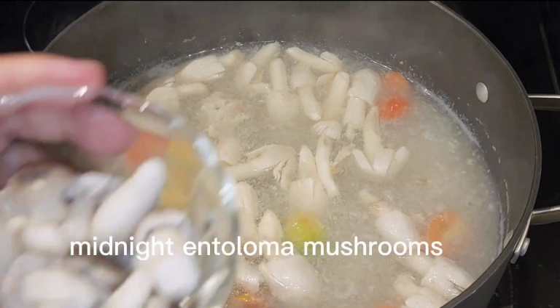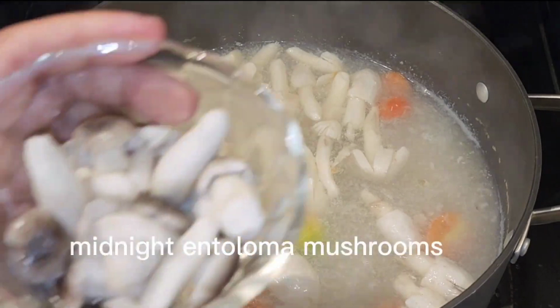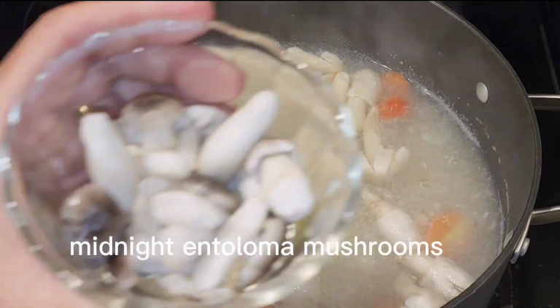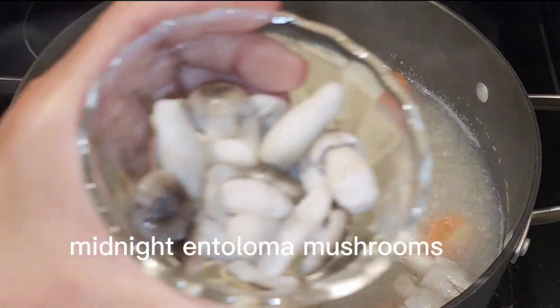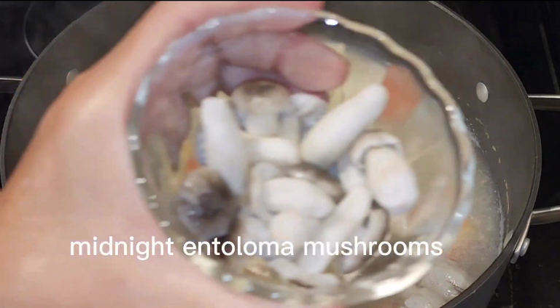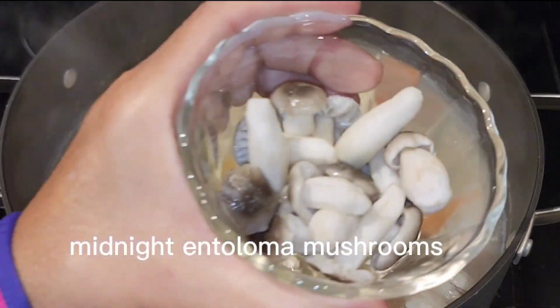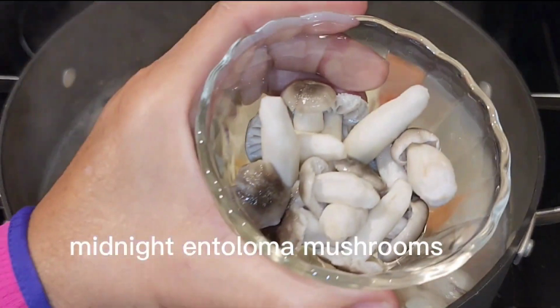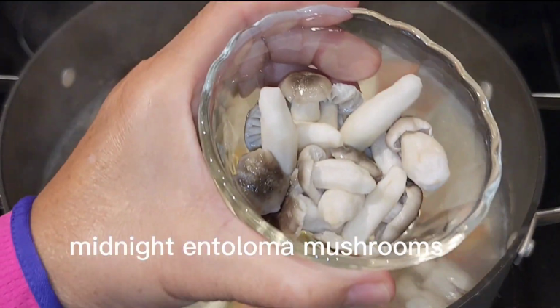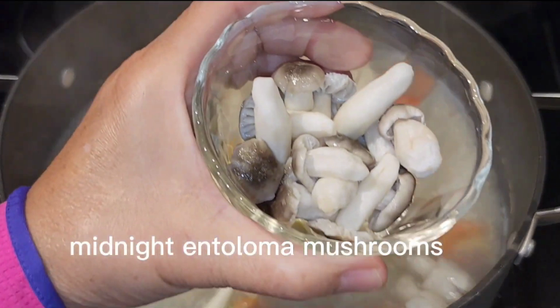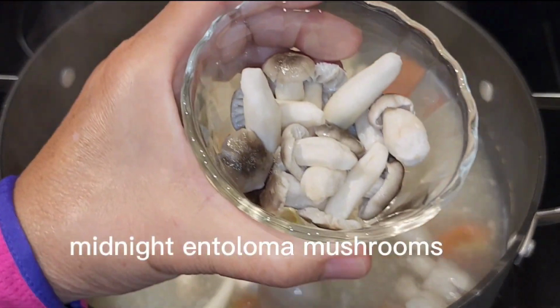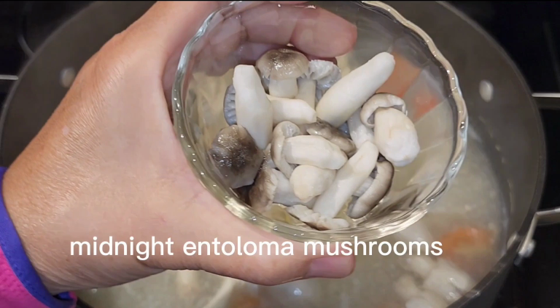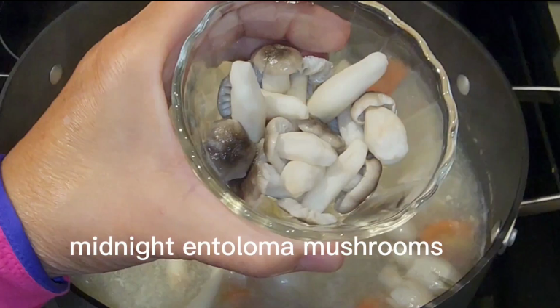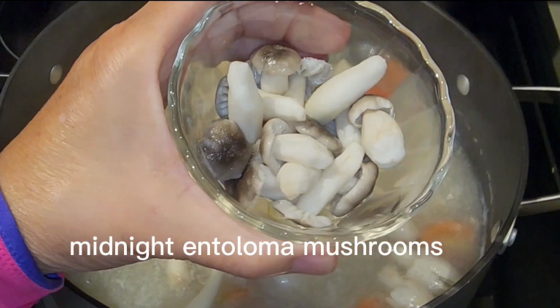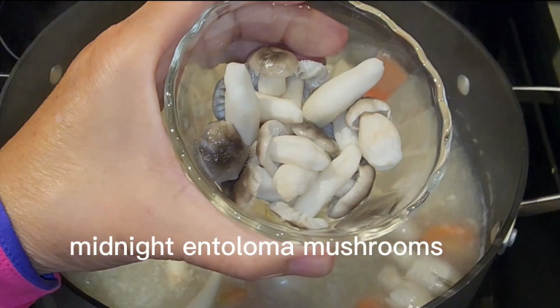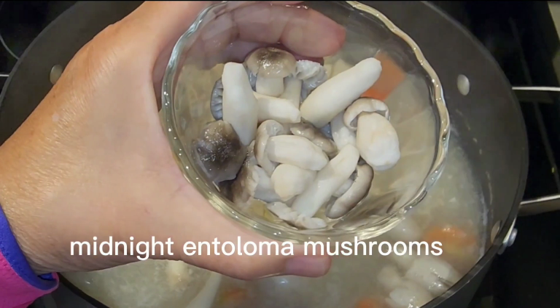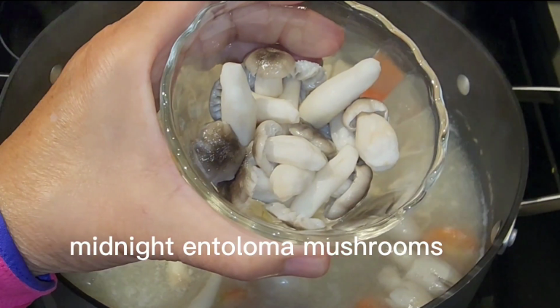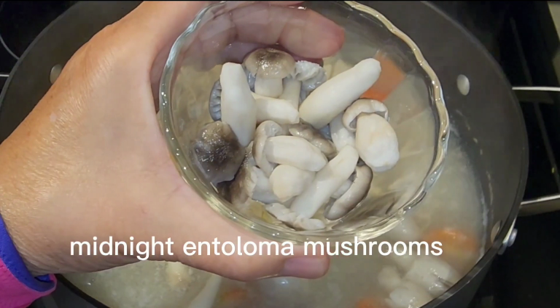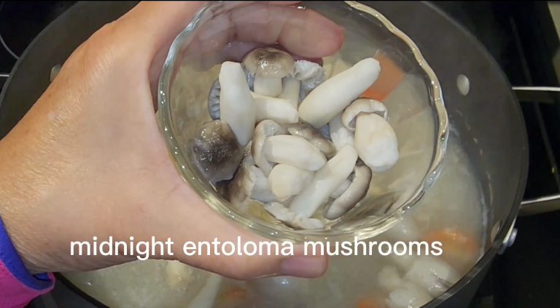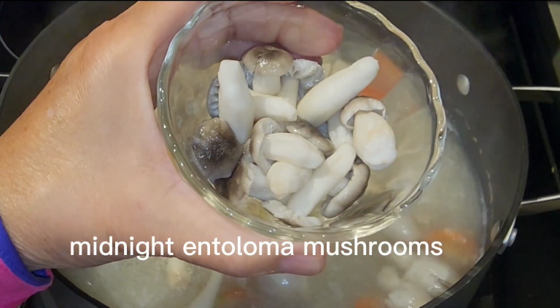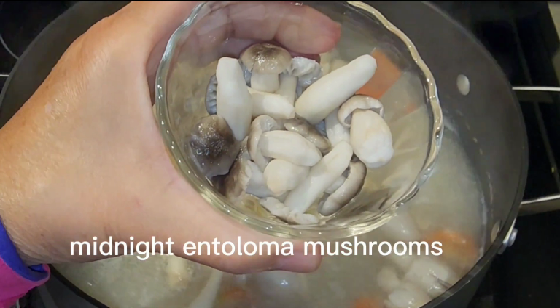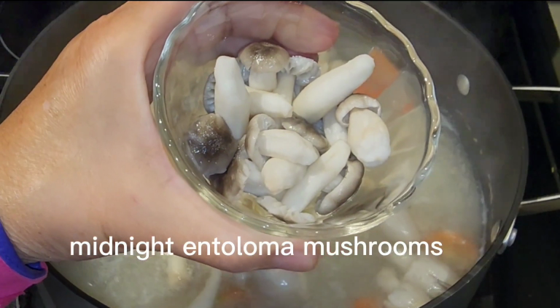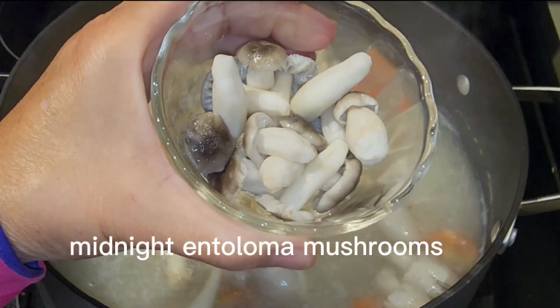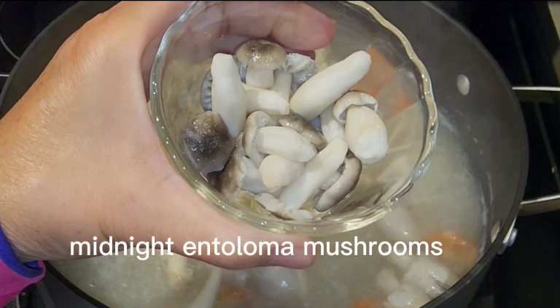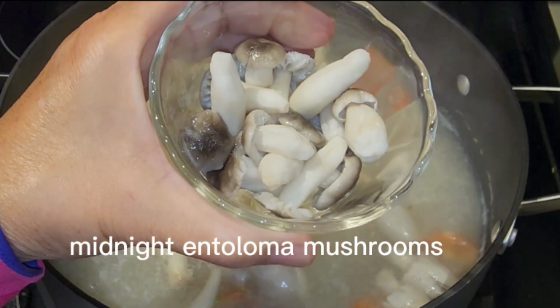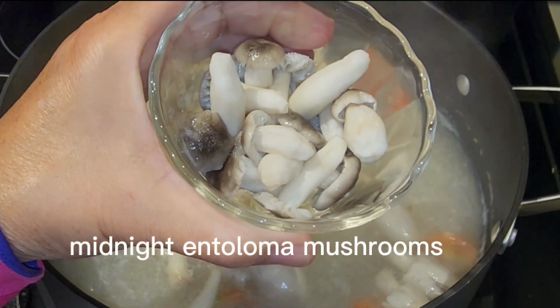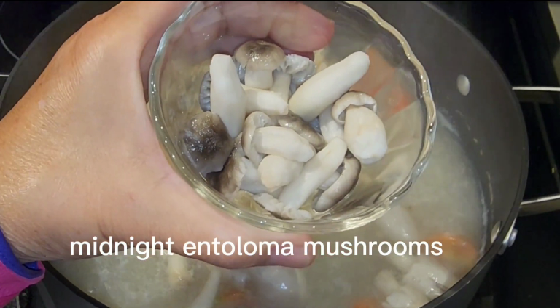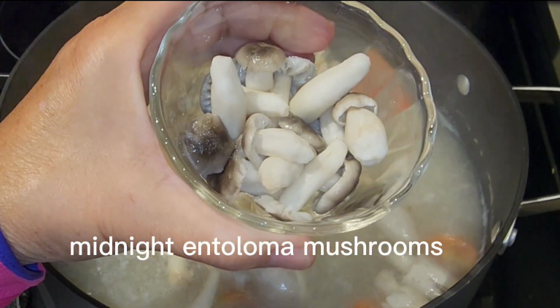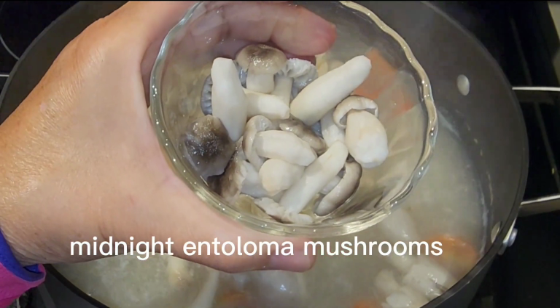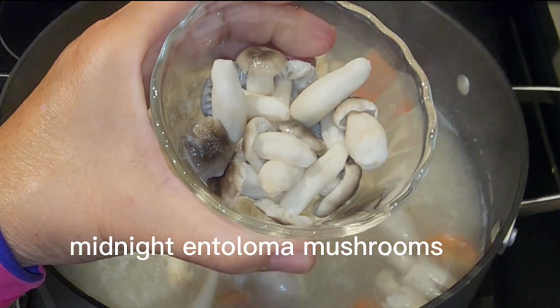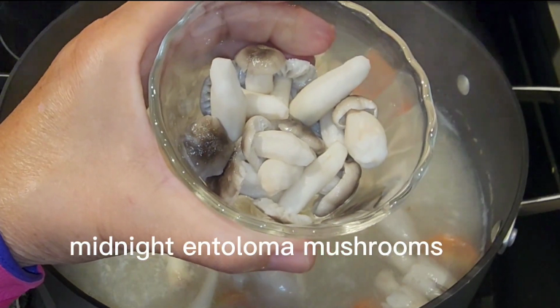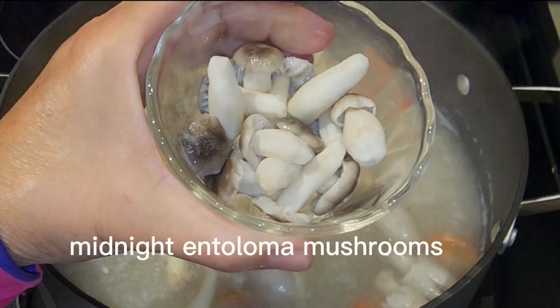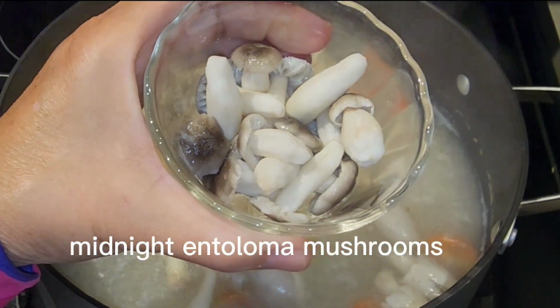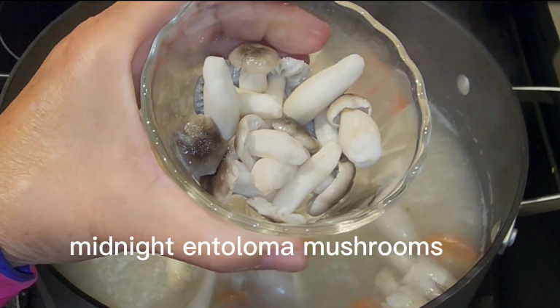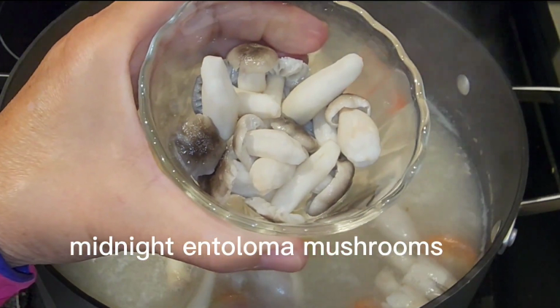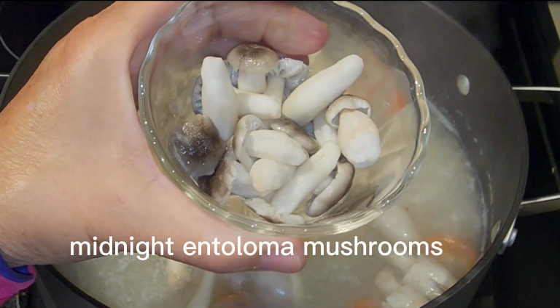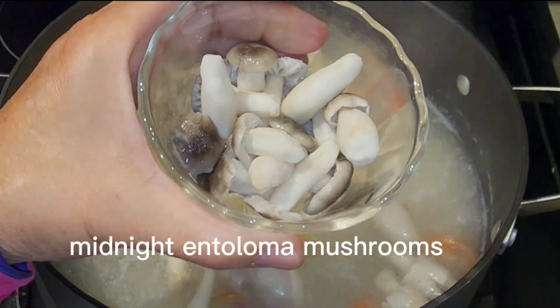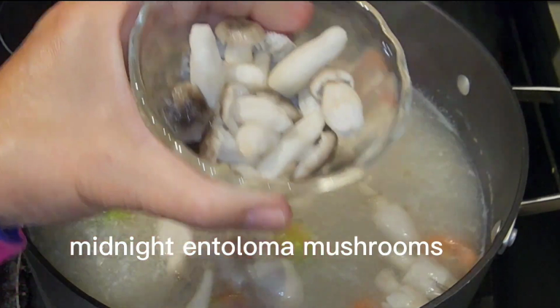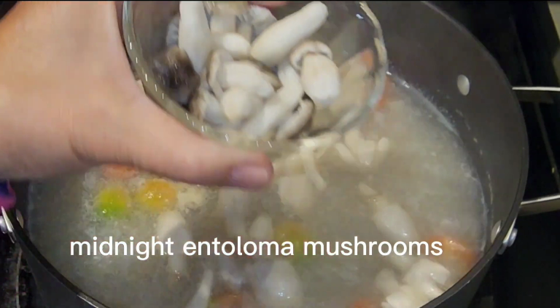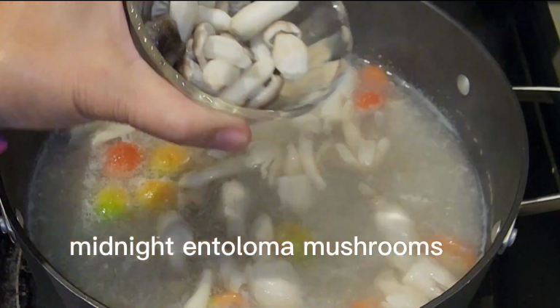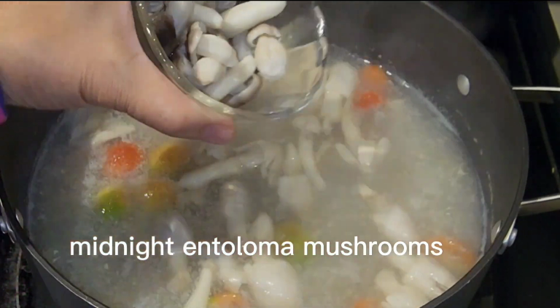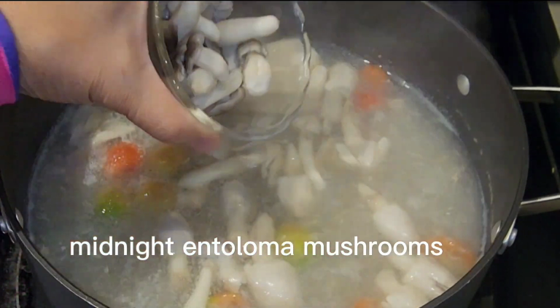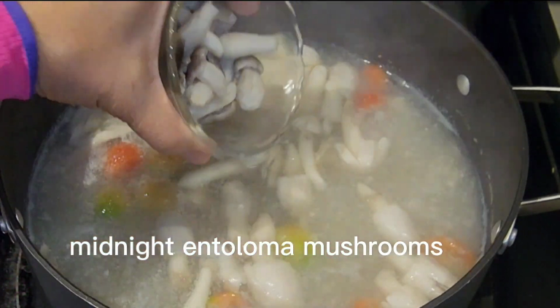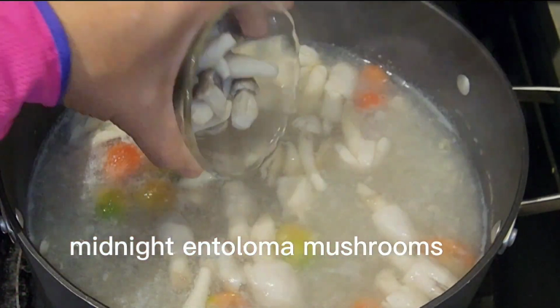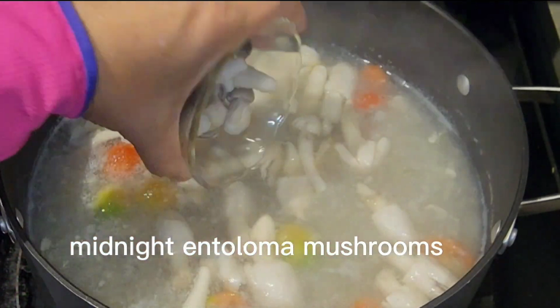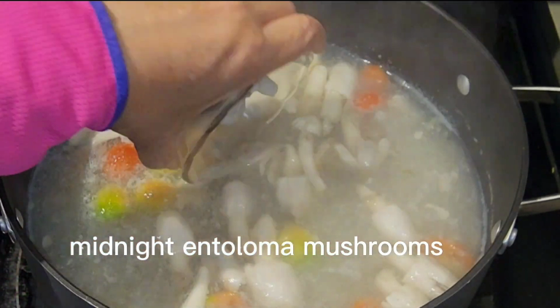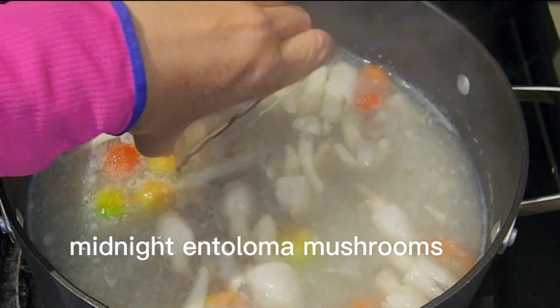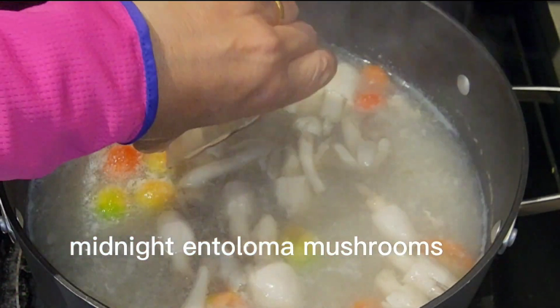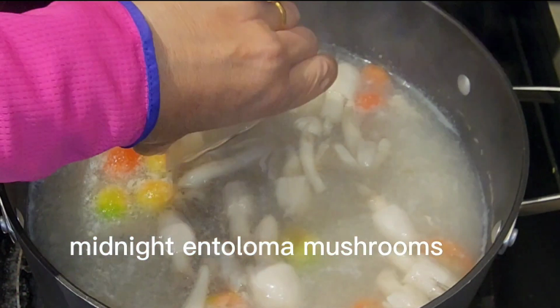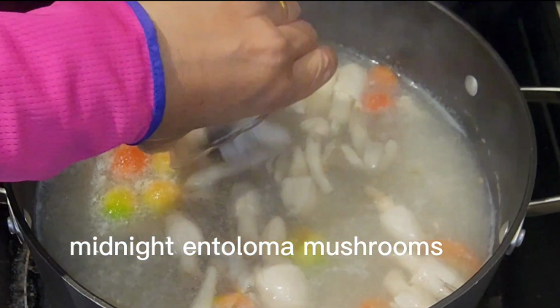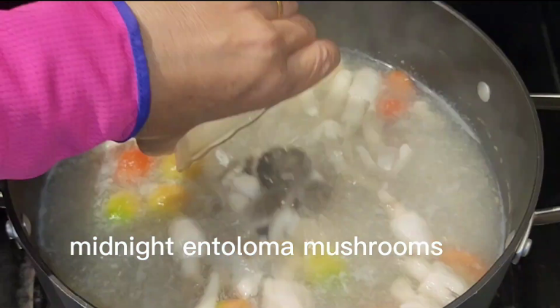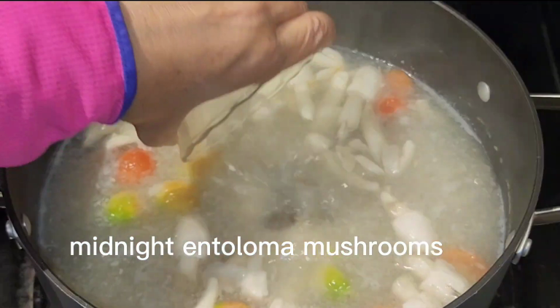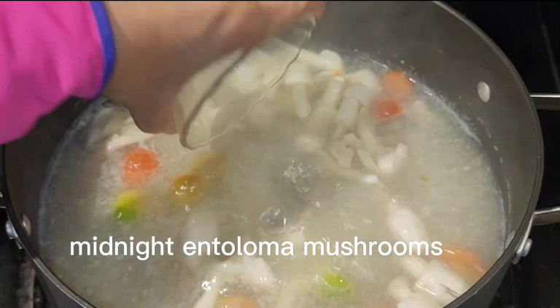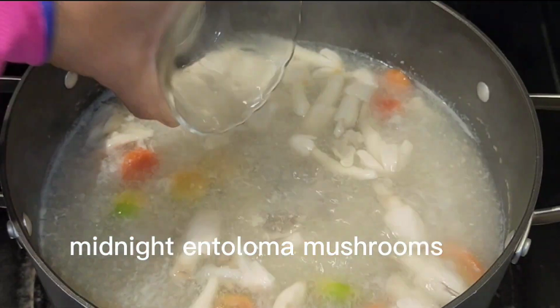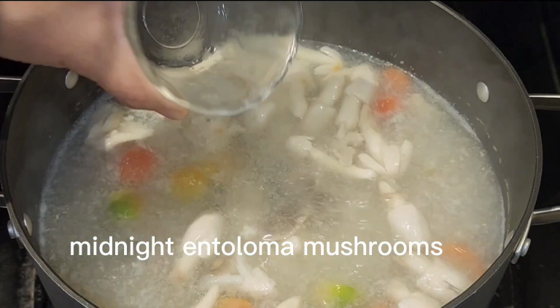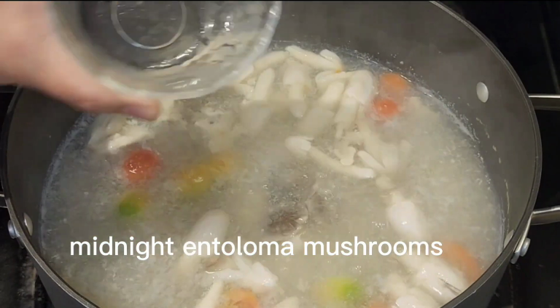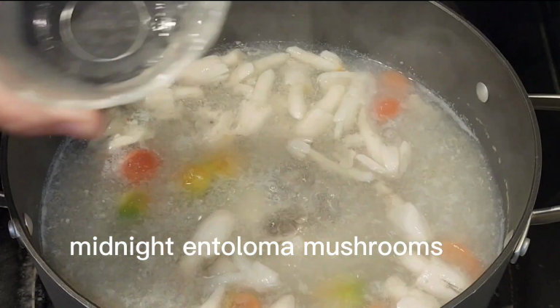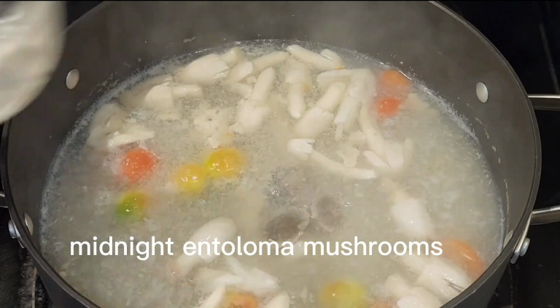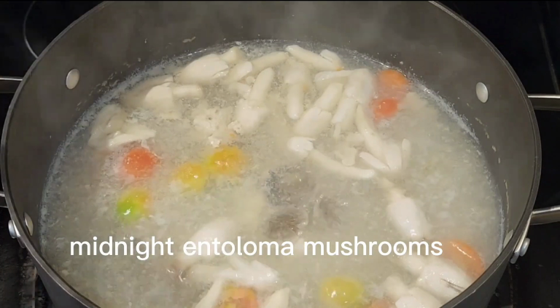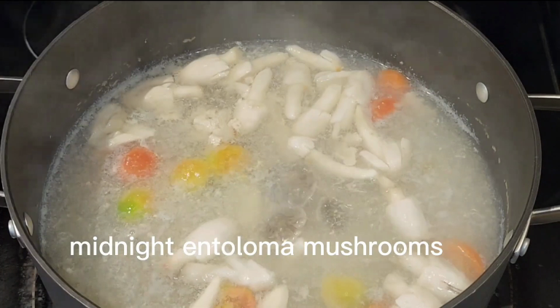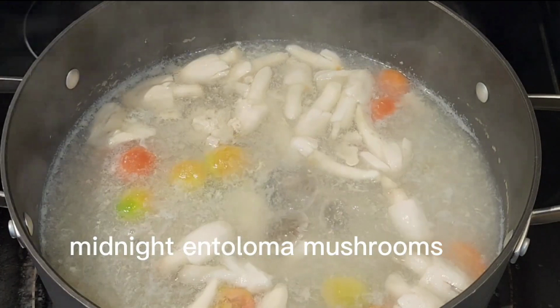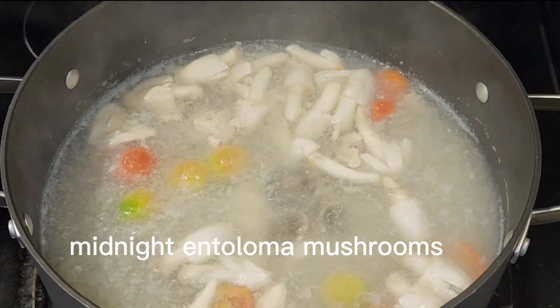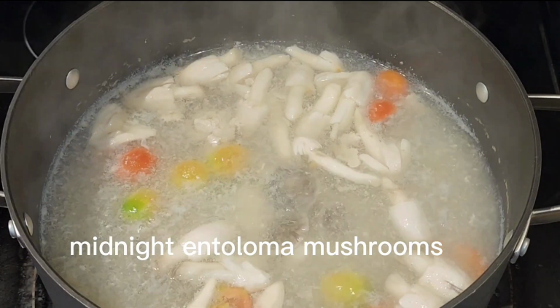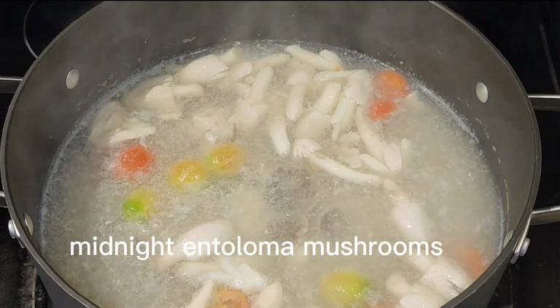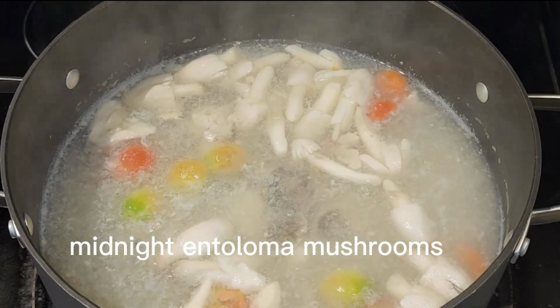The fish is cooked. Now we can add all the mushrooms. These mushrooms I pre-cooked already and cleaned.